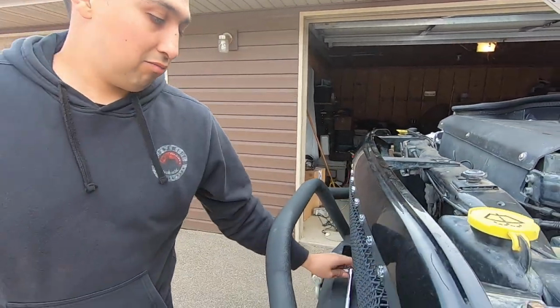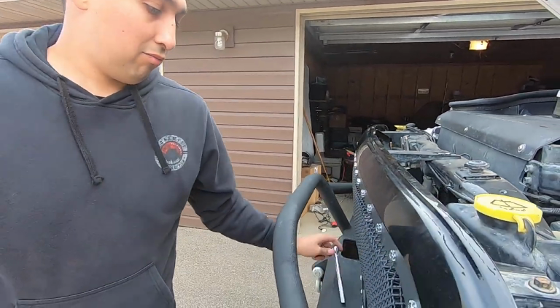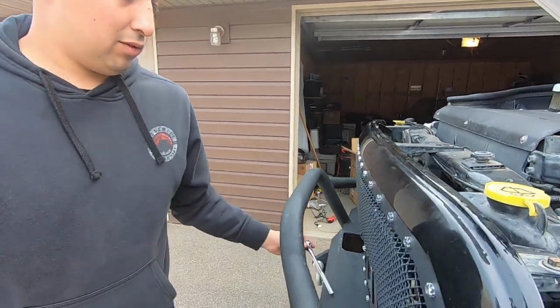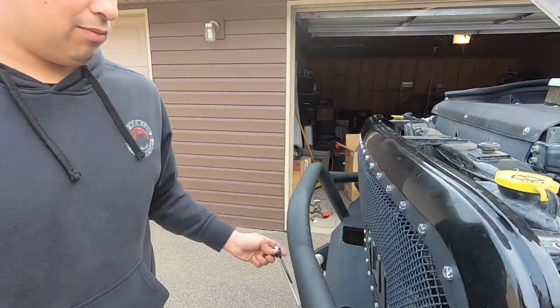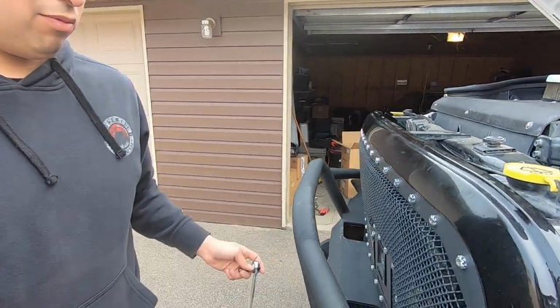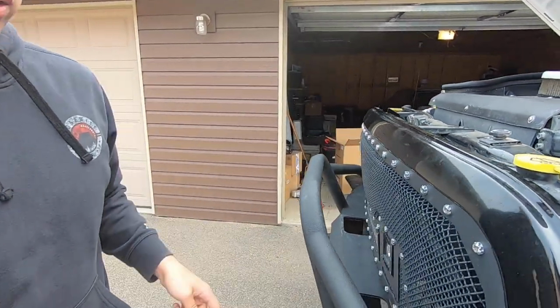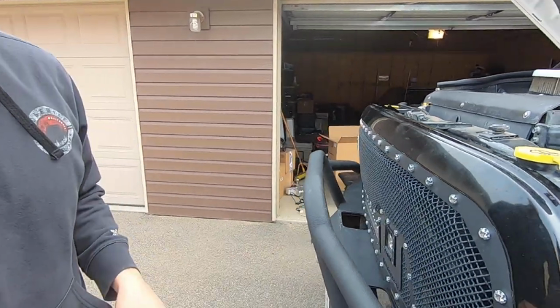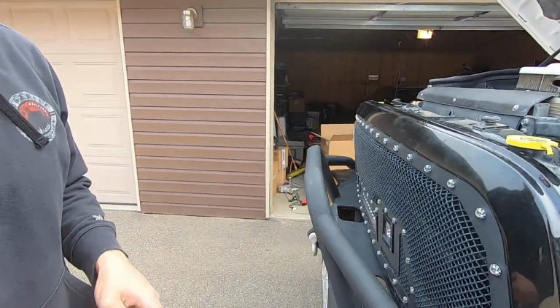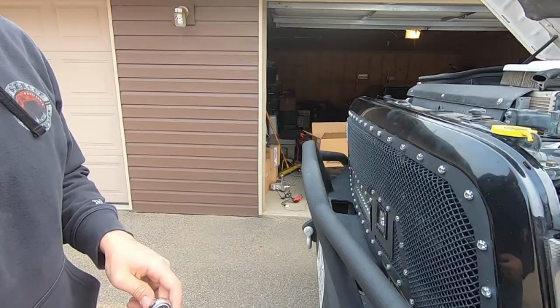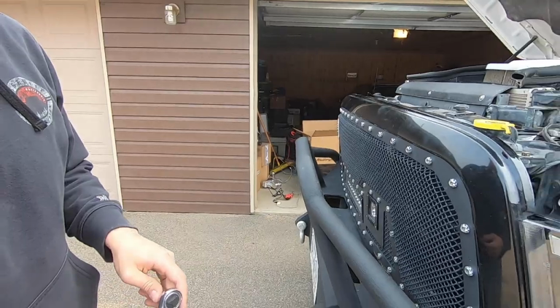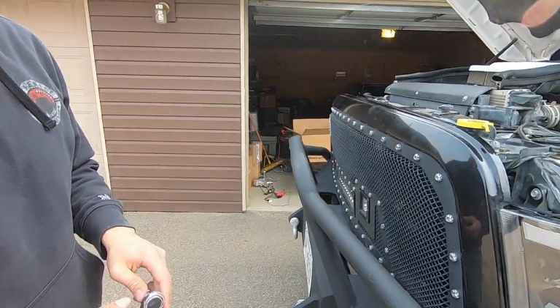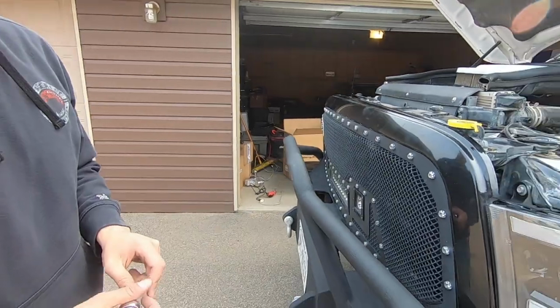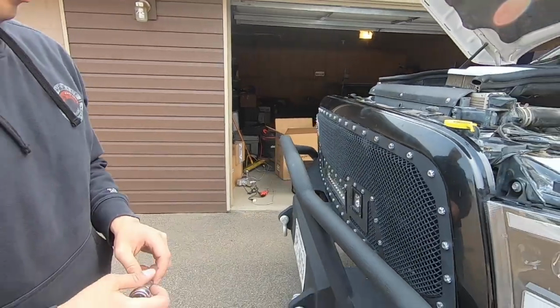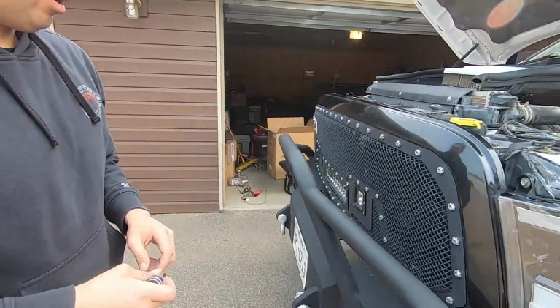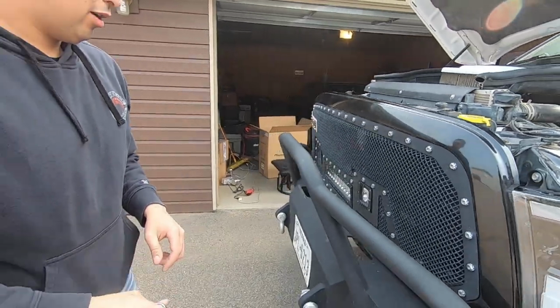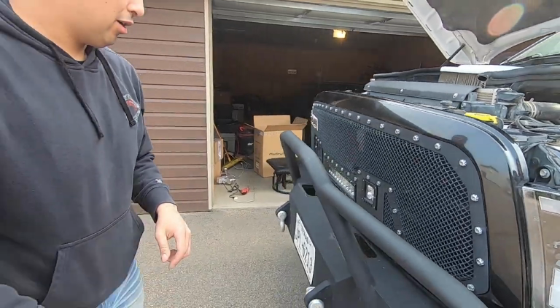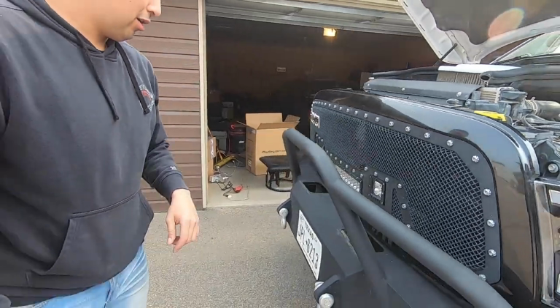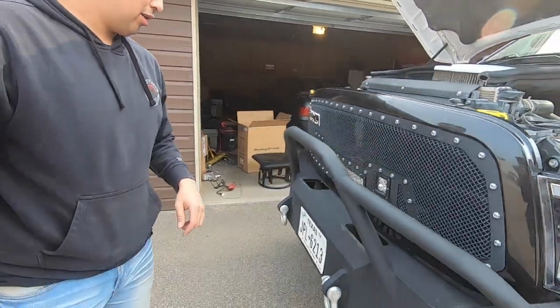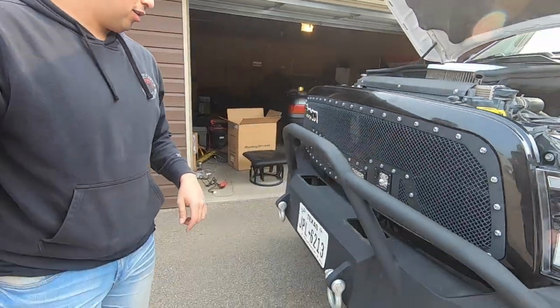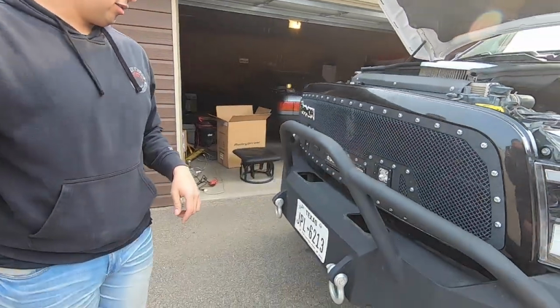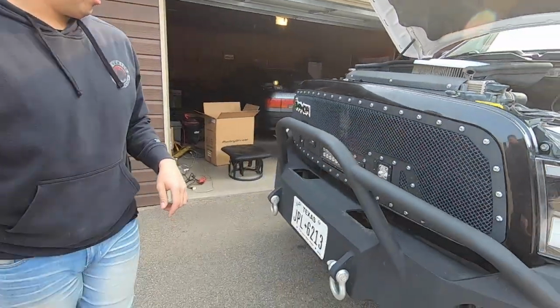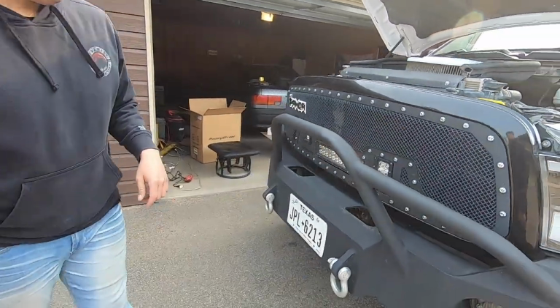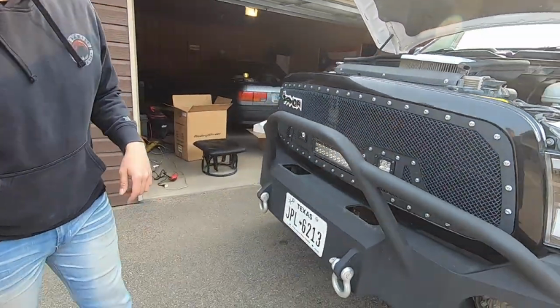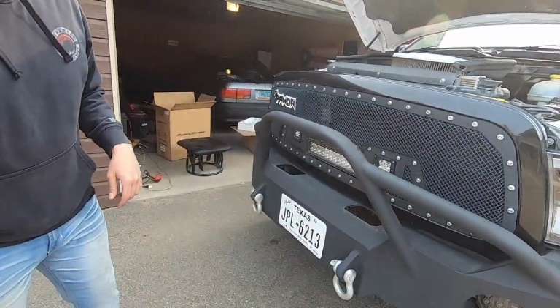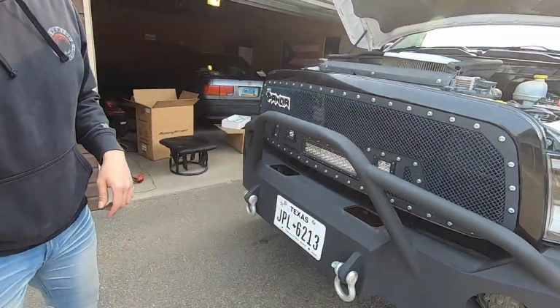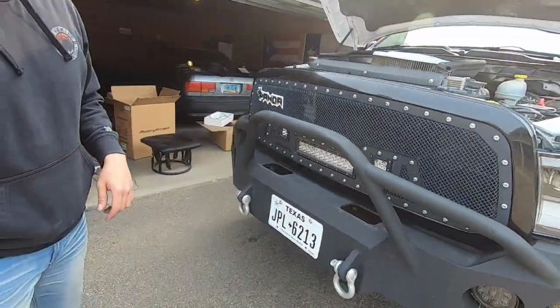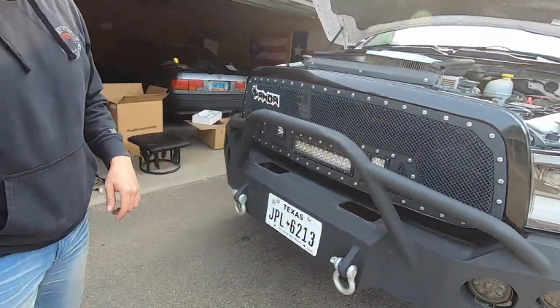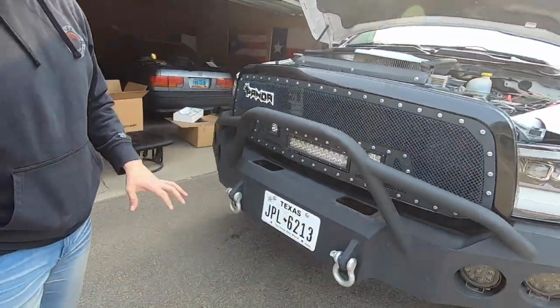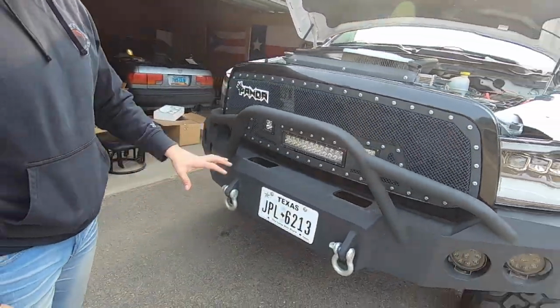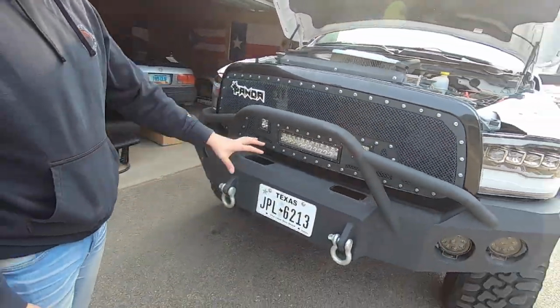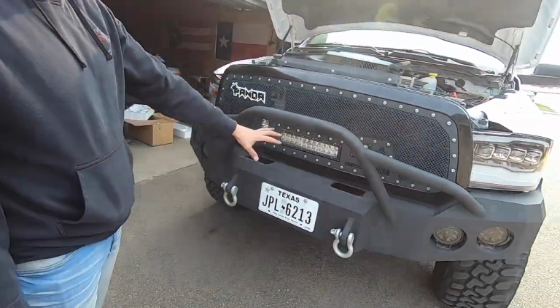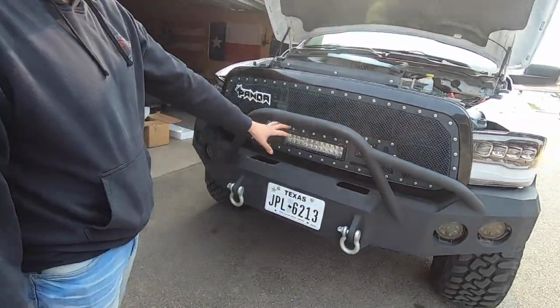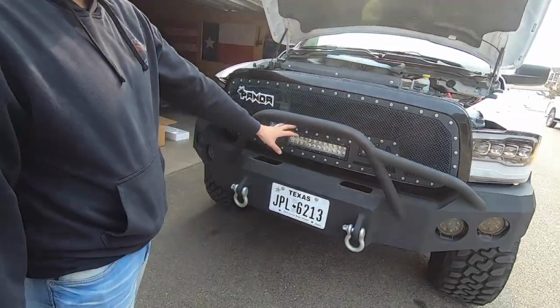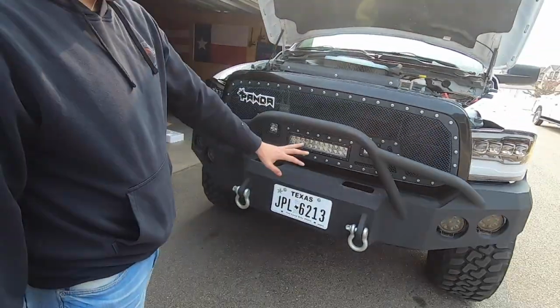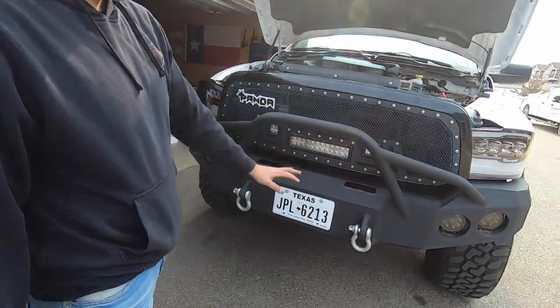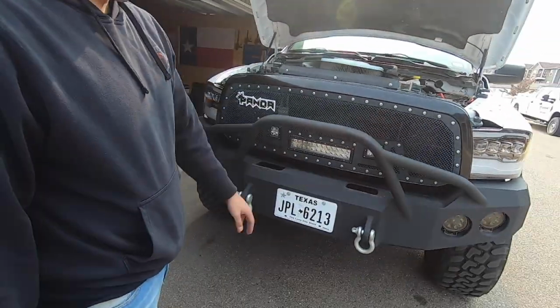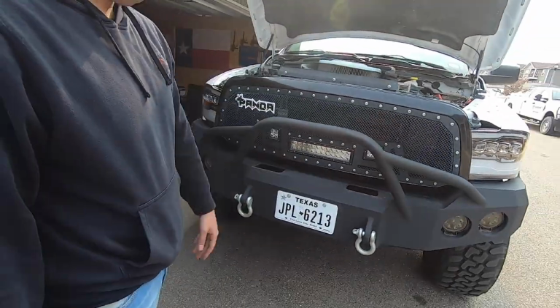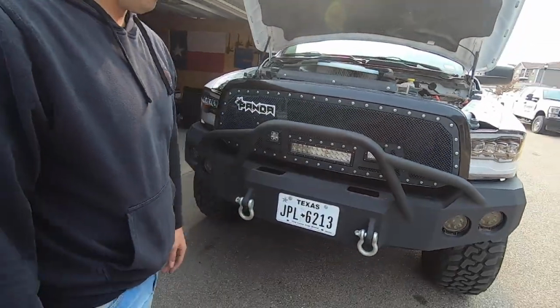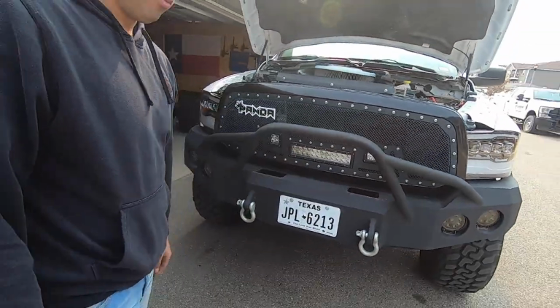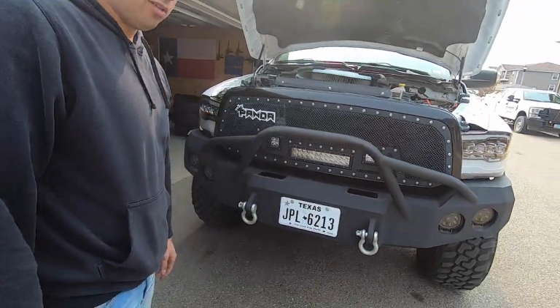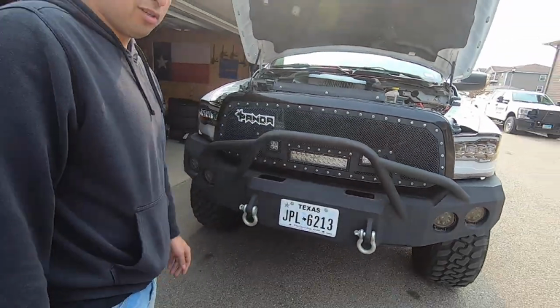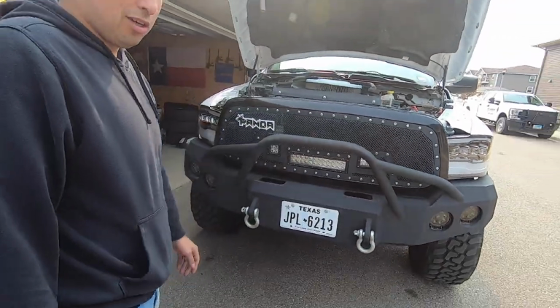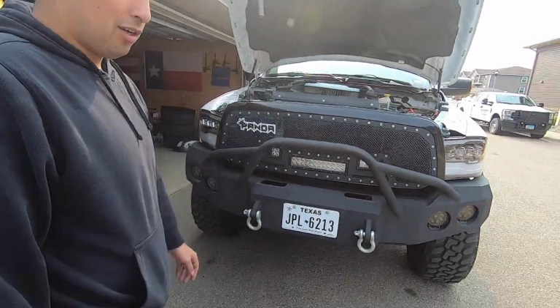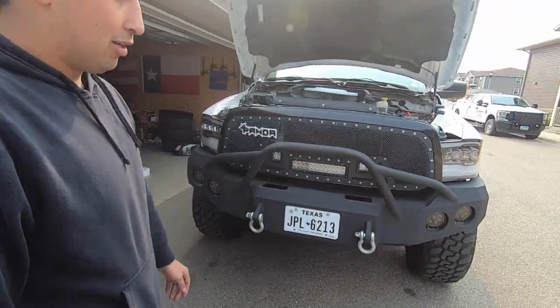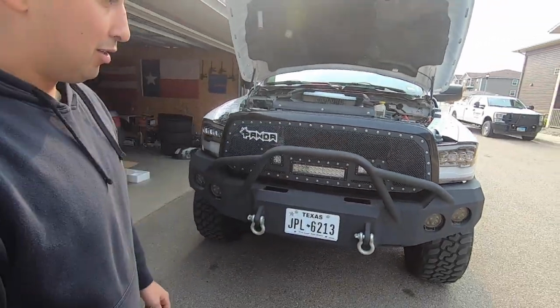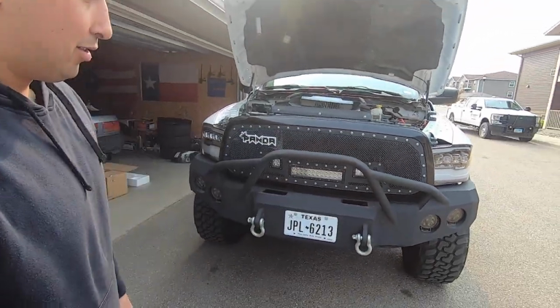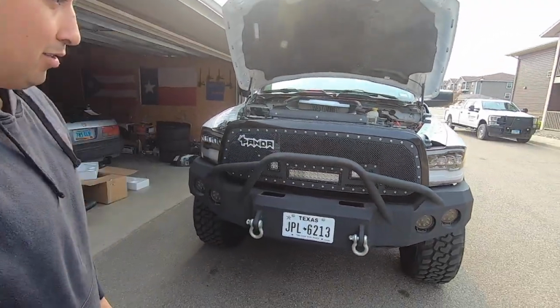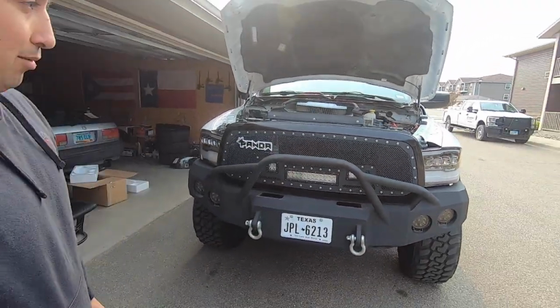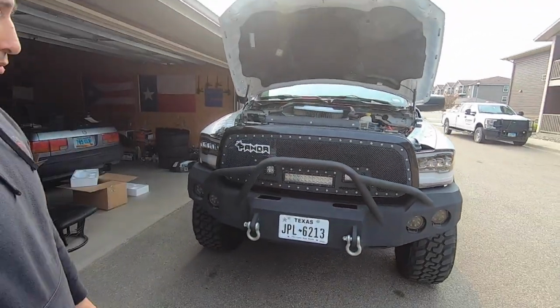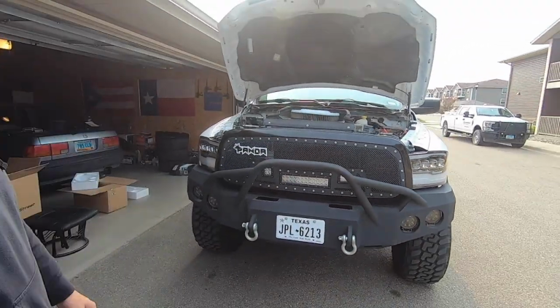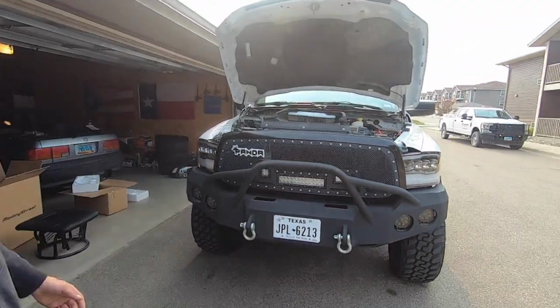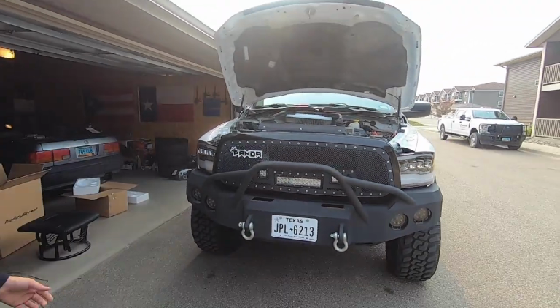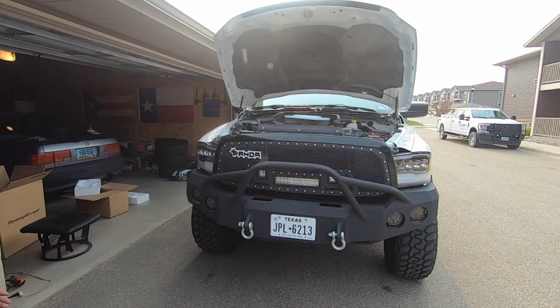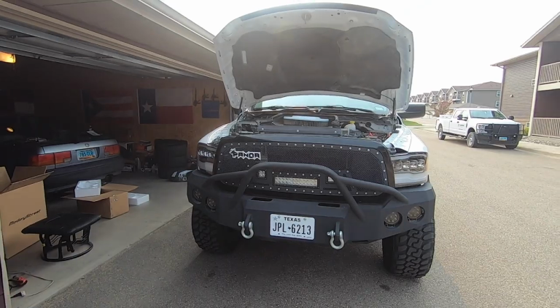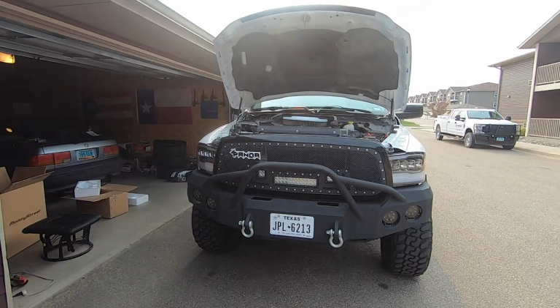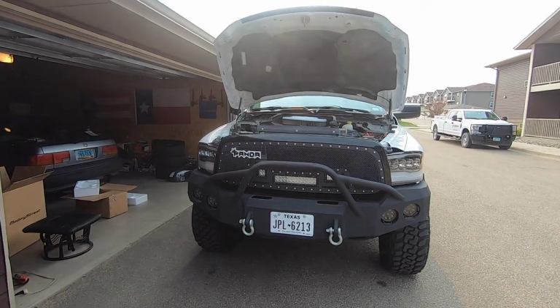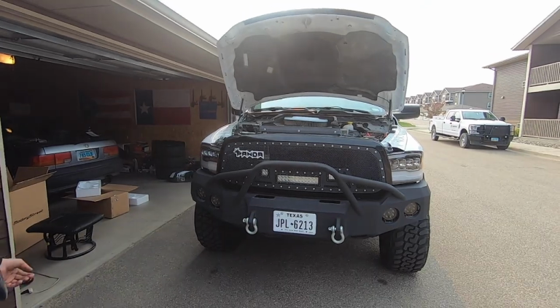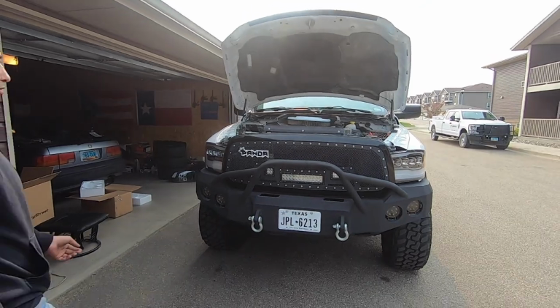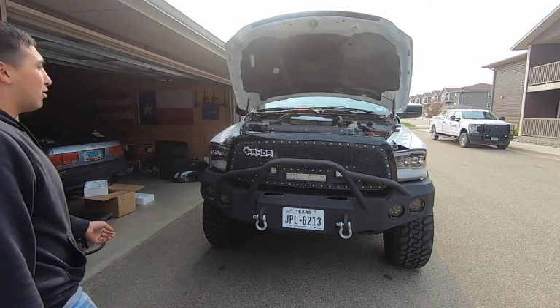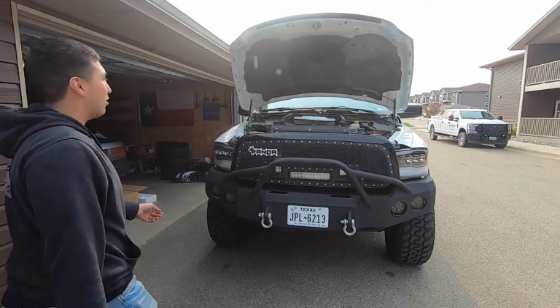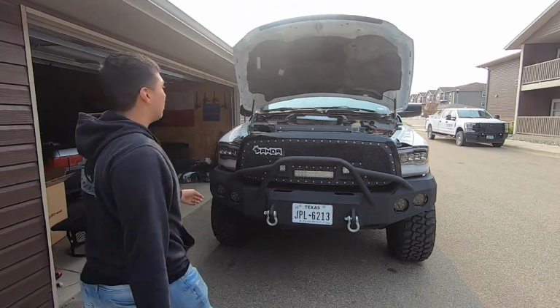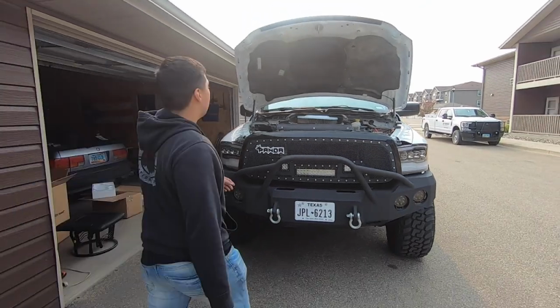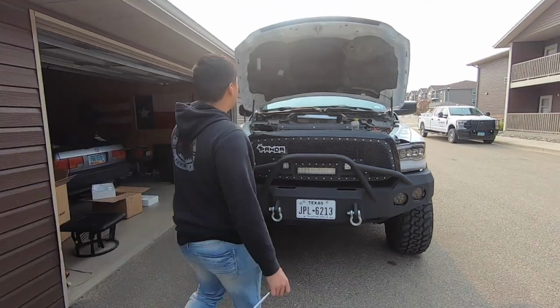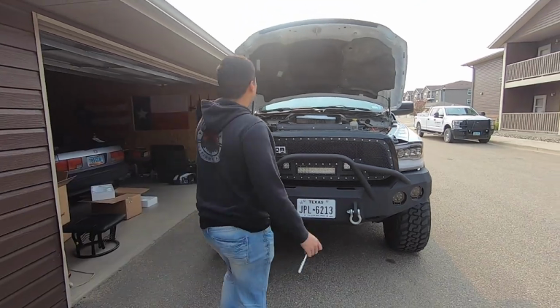It's pretty bright at night — good point with the bumper, but we're all good.